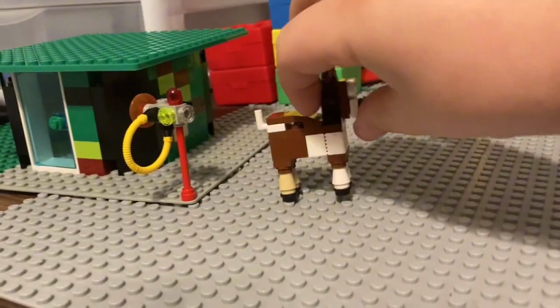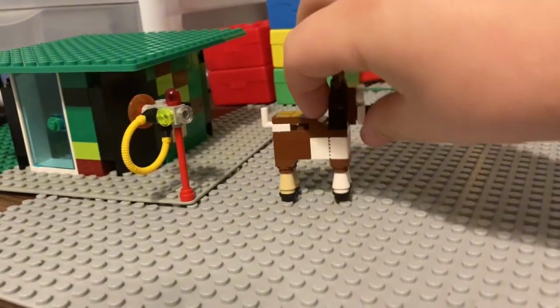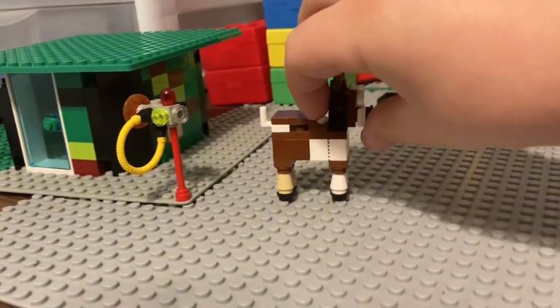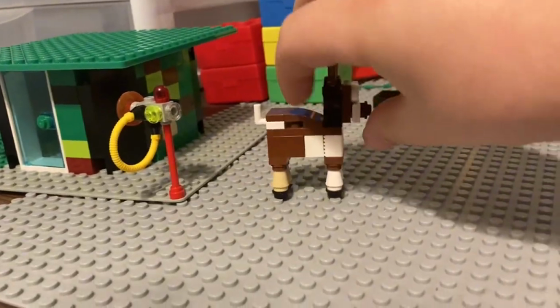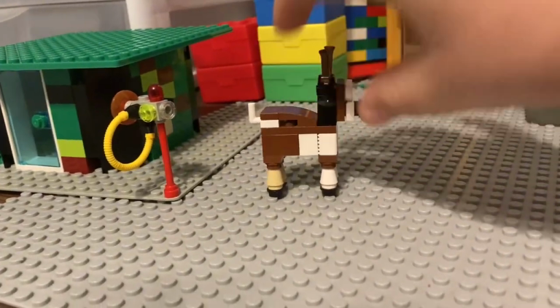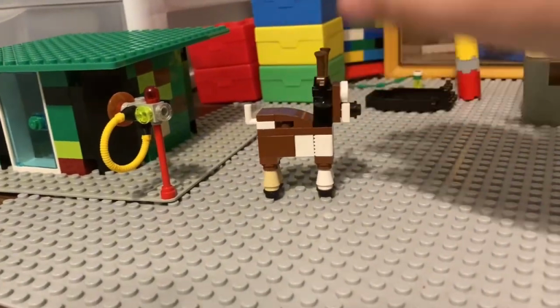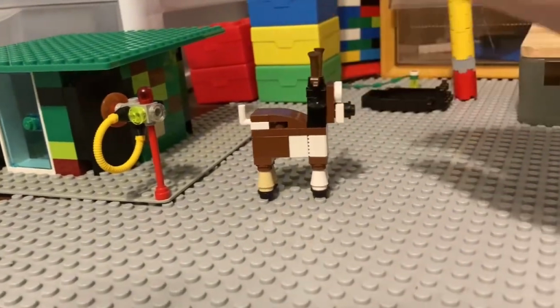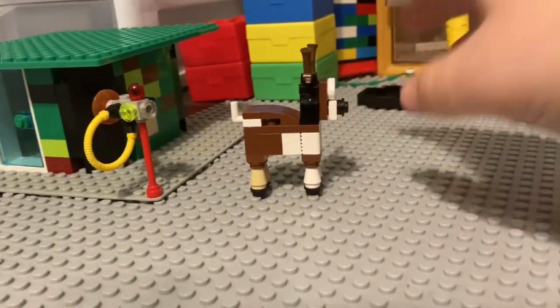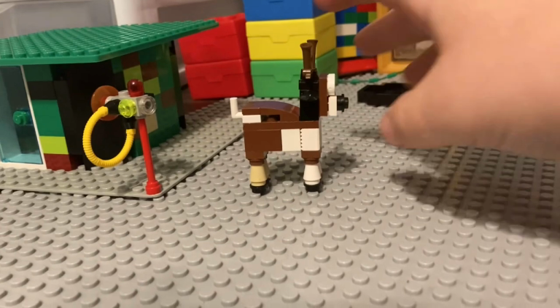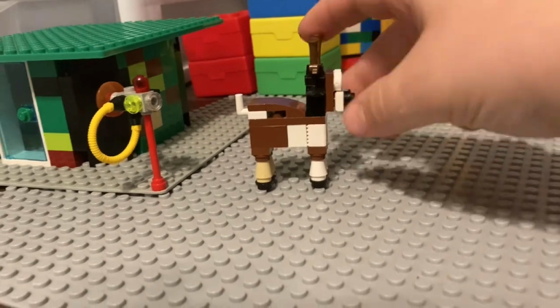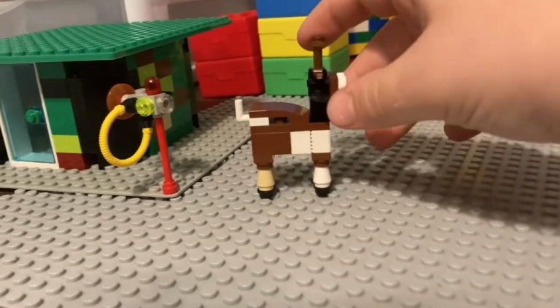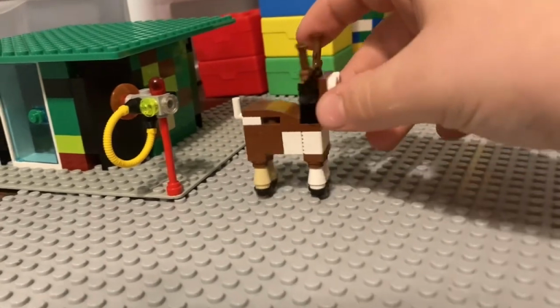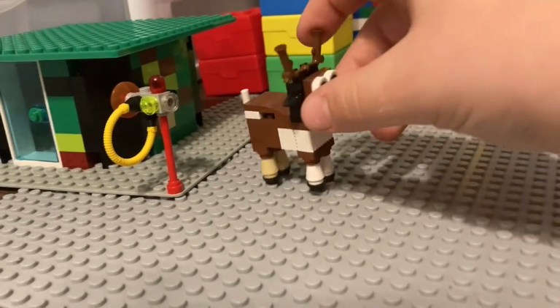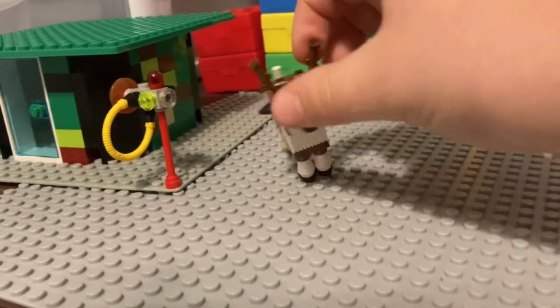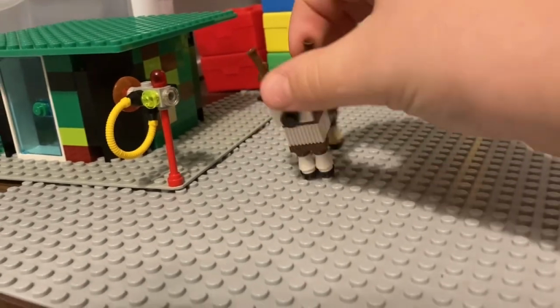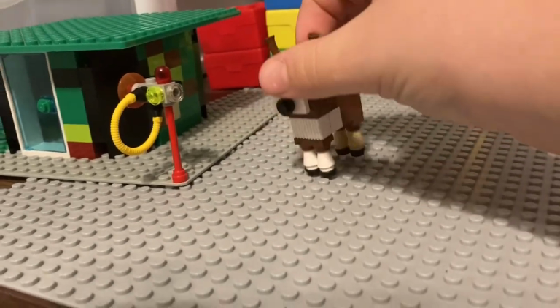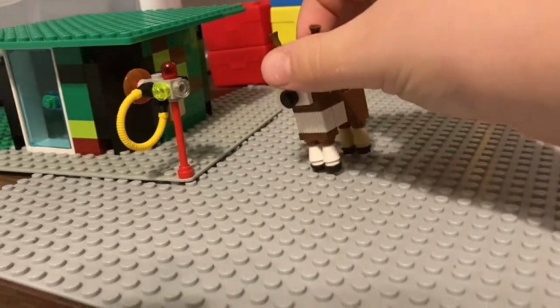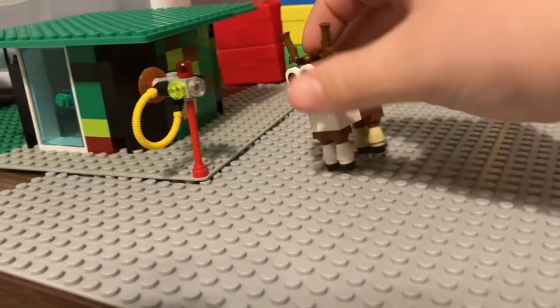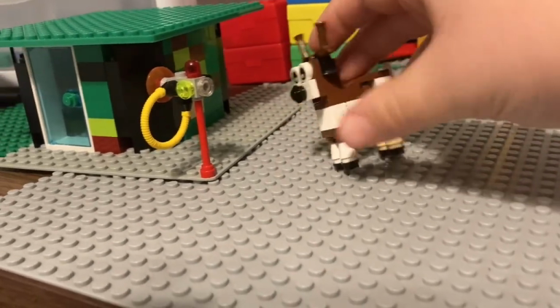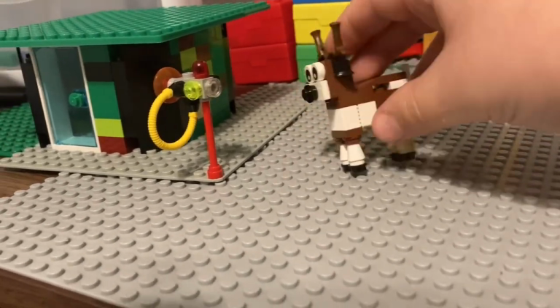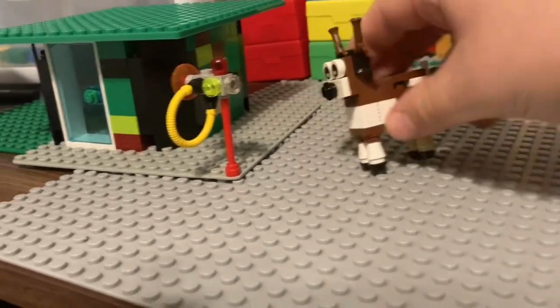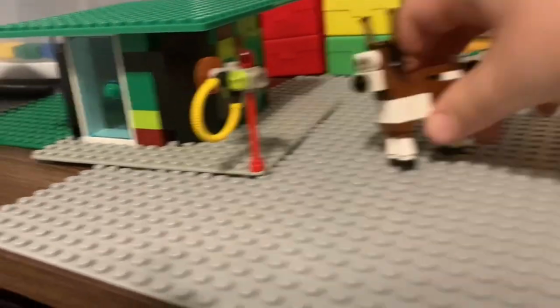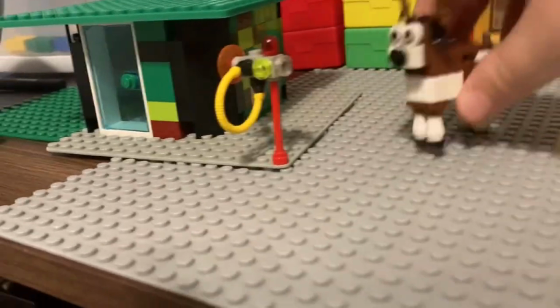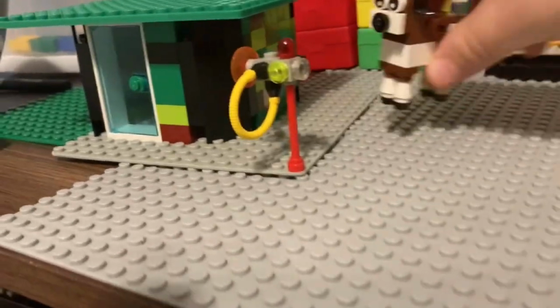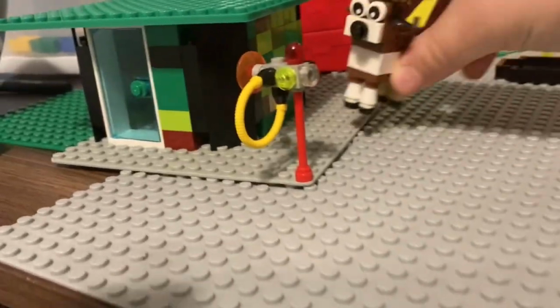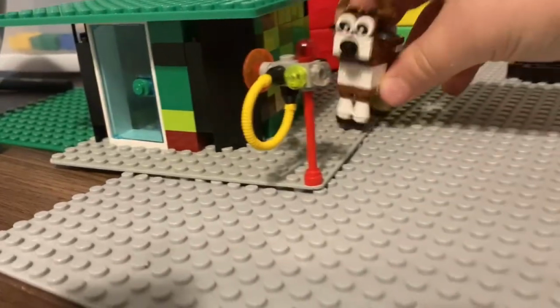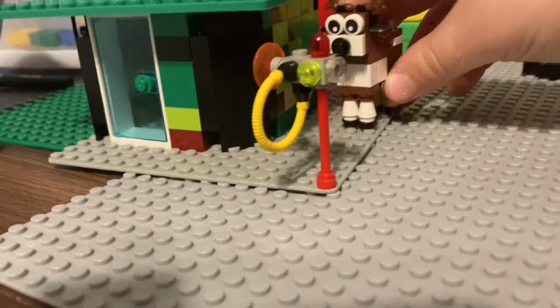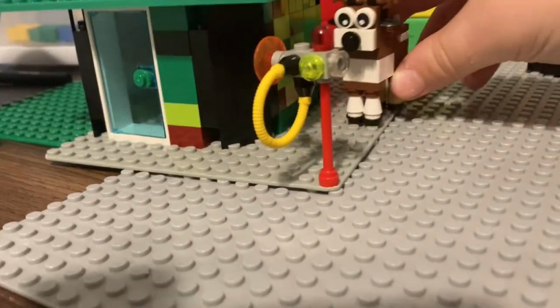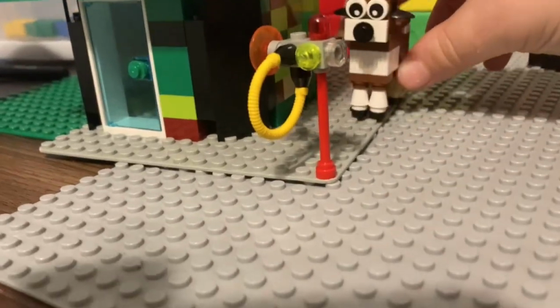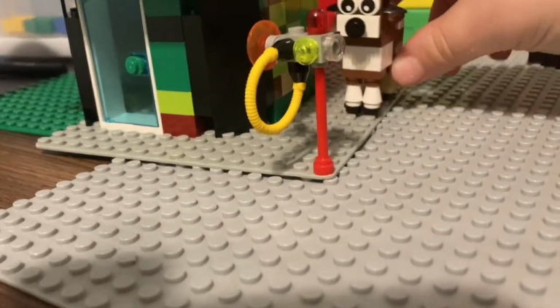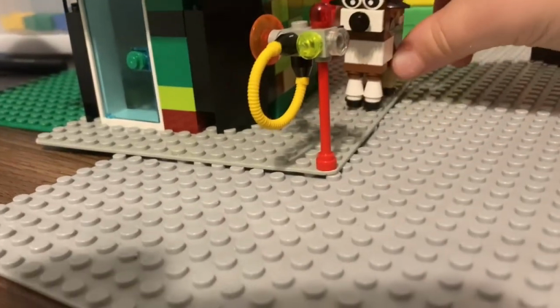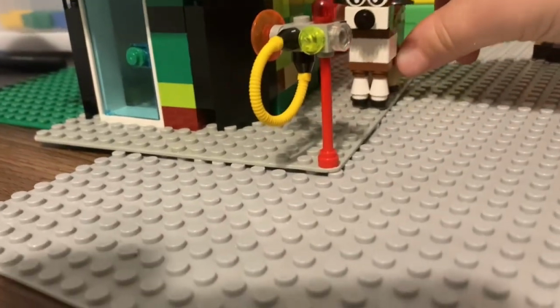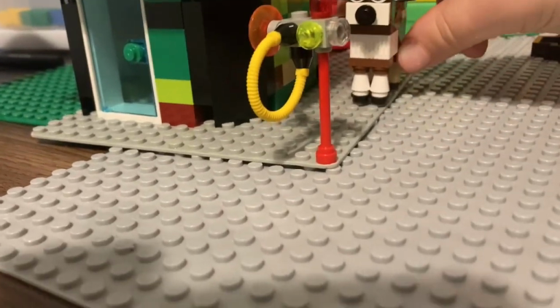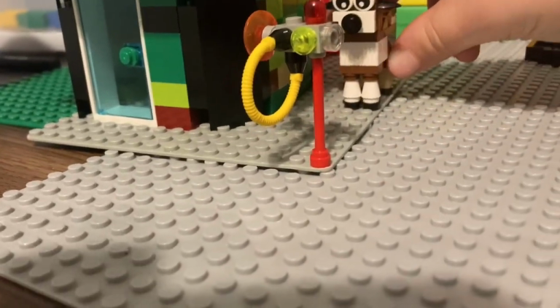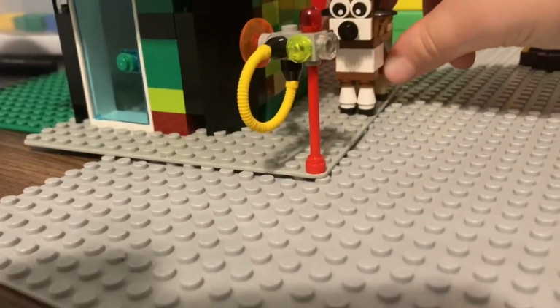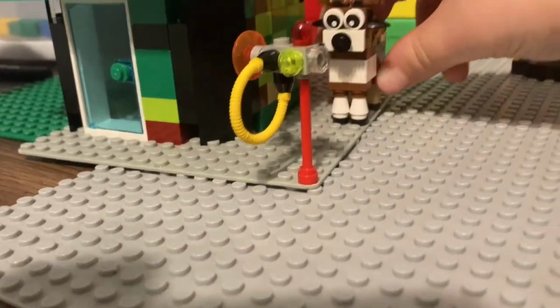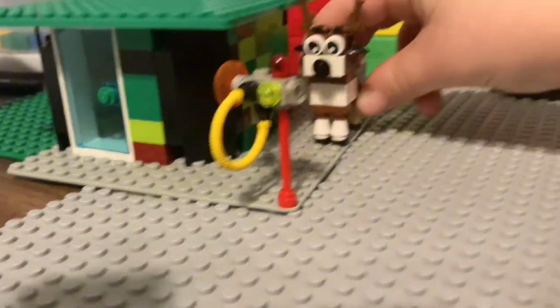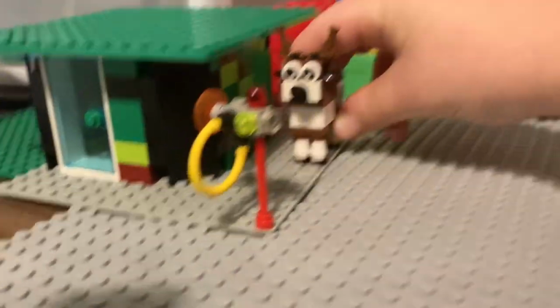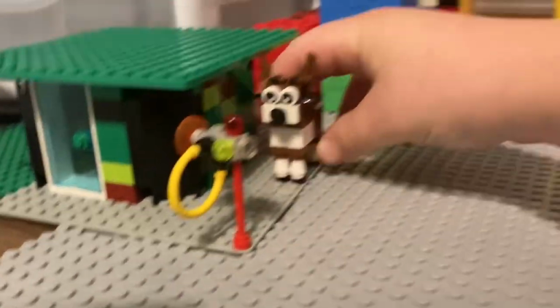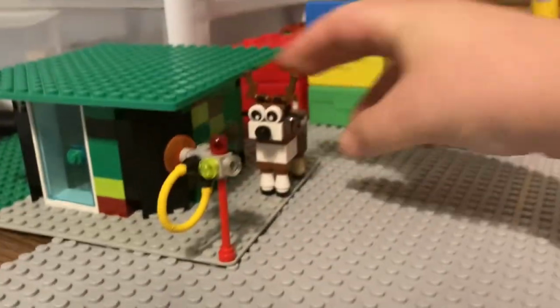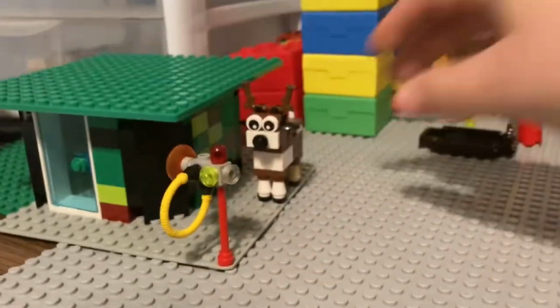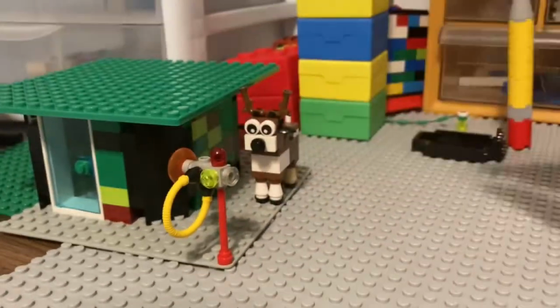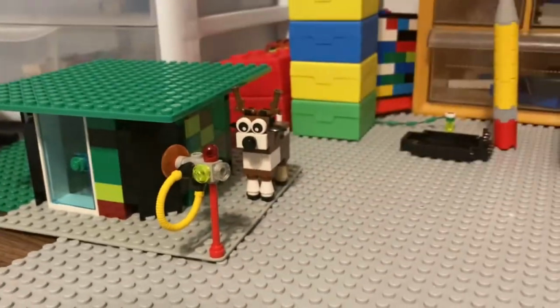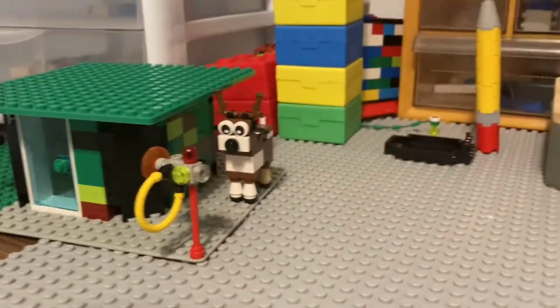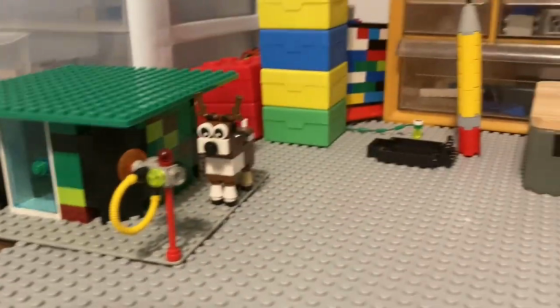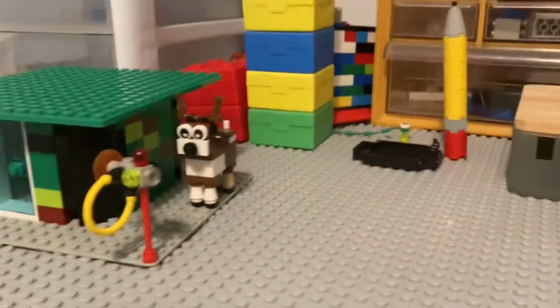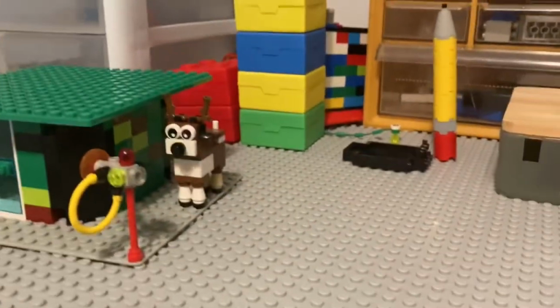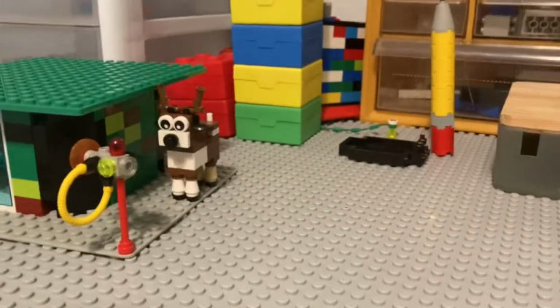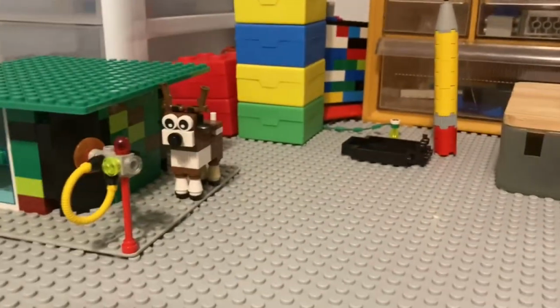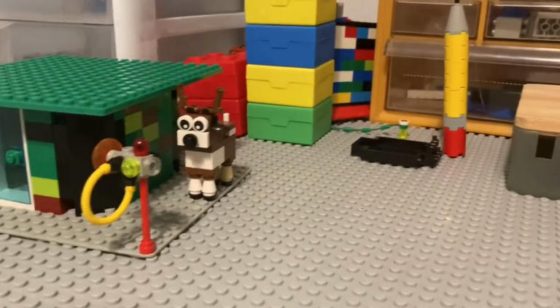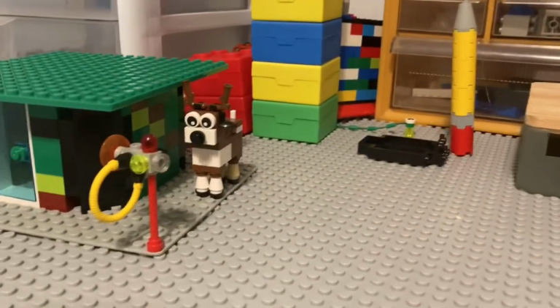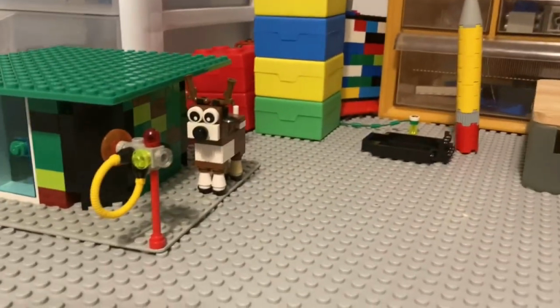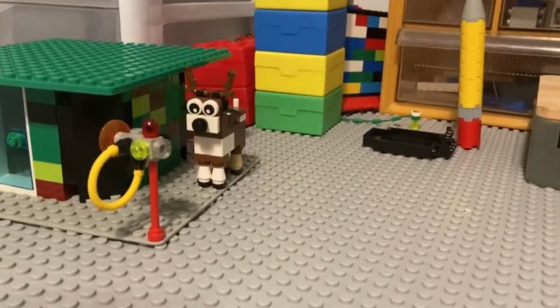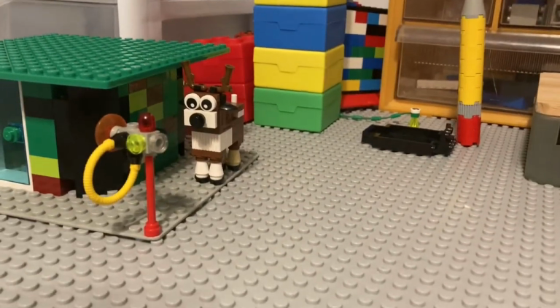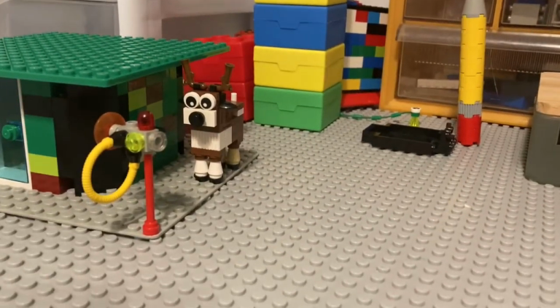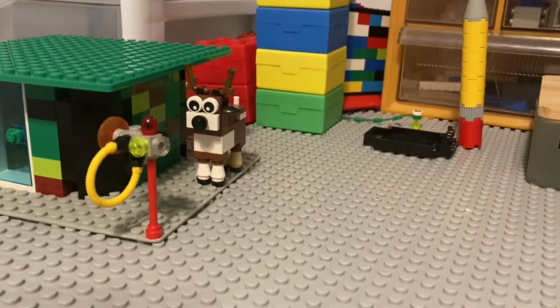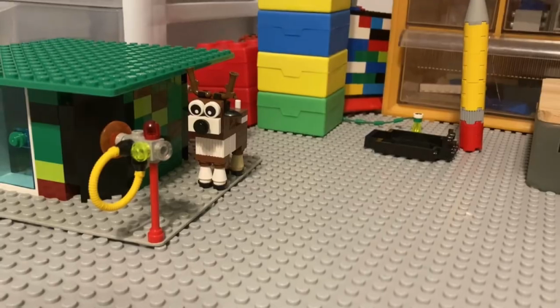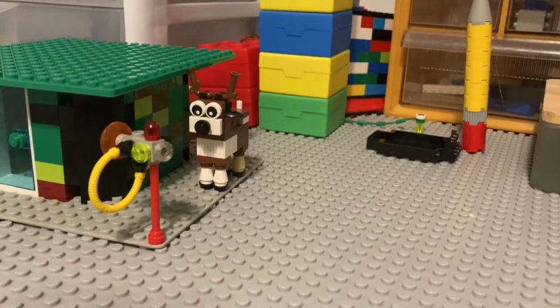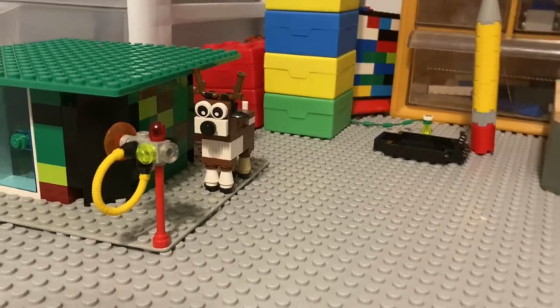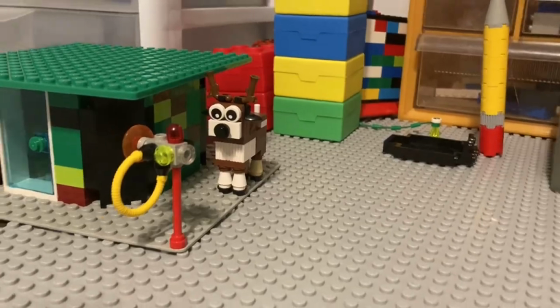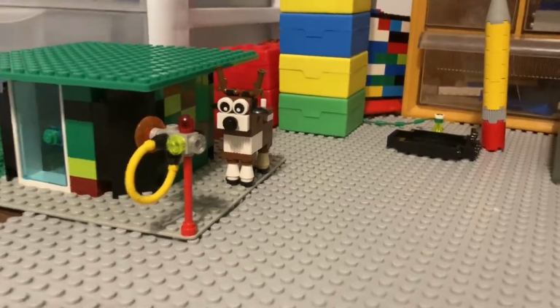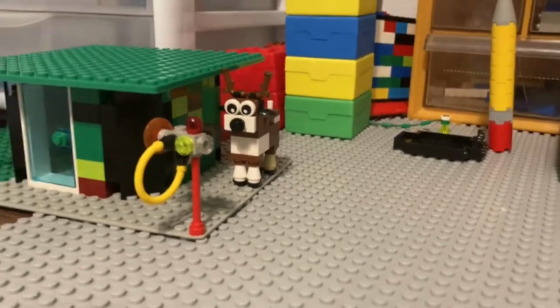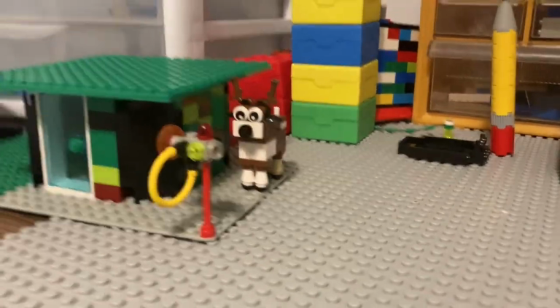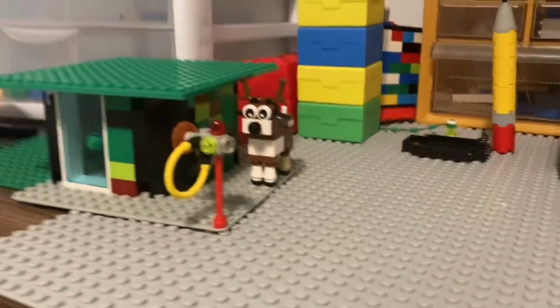I built this deer to go along with it, but it won't be in the whole scene. But let's get recording. I said butt a lot.